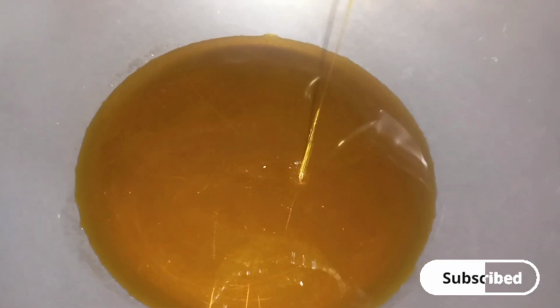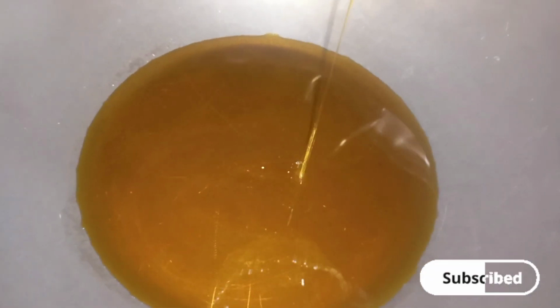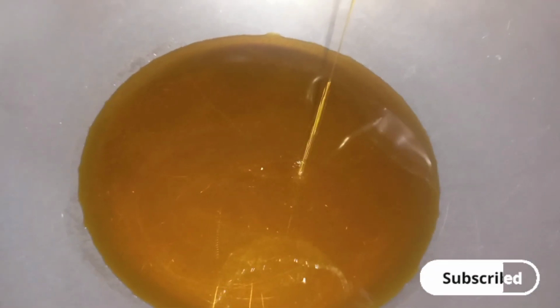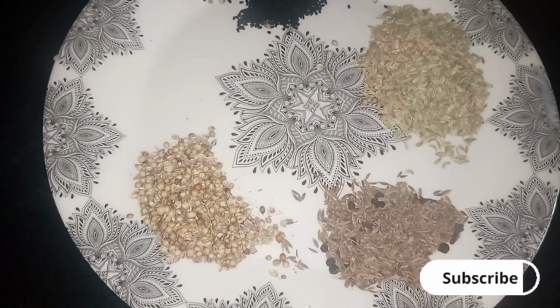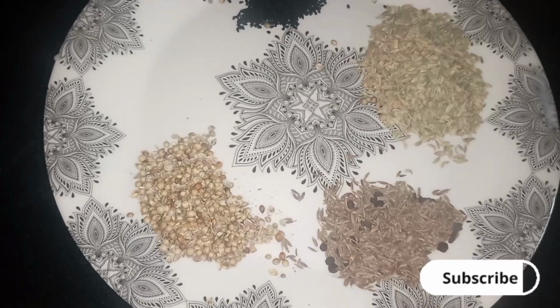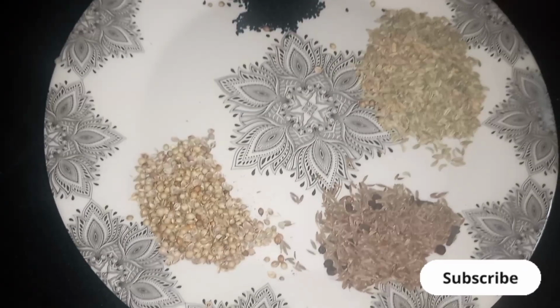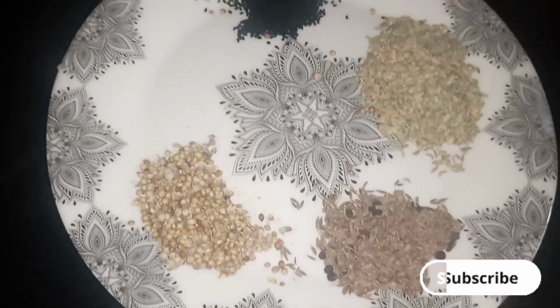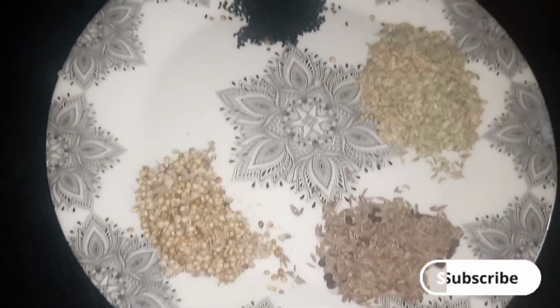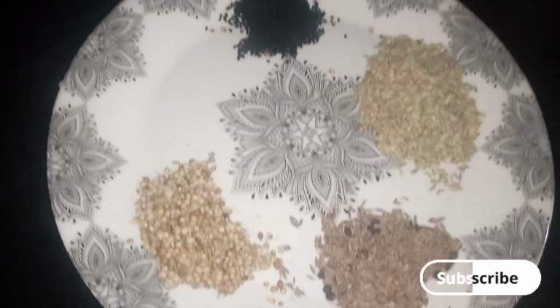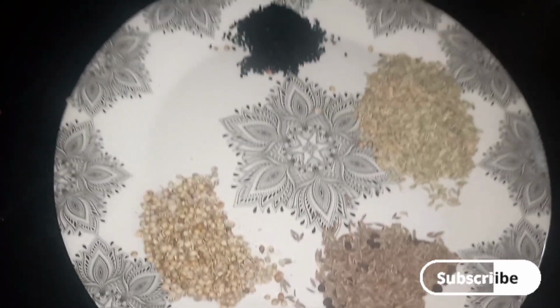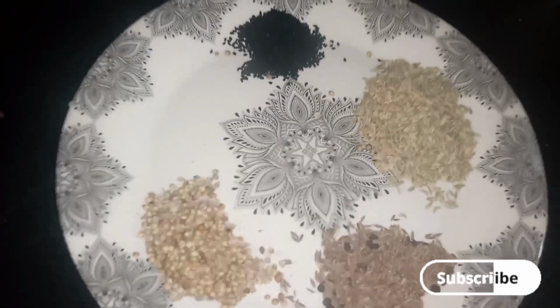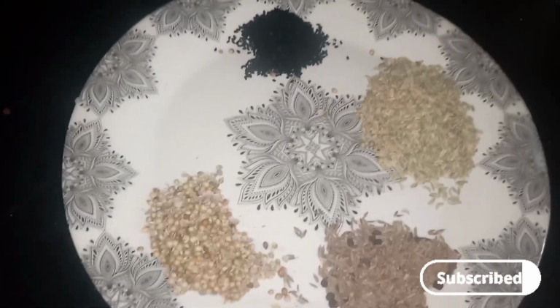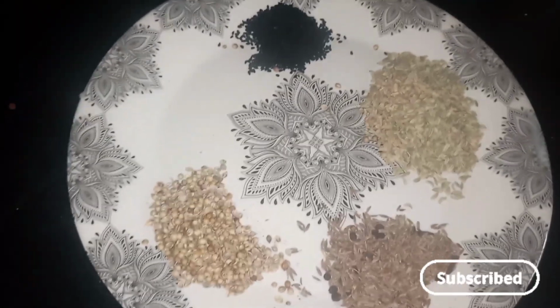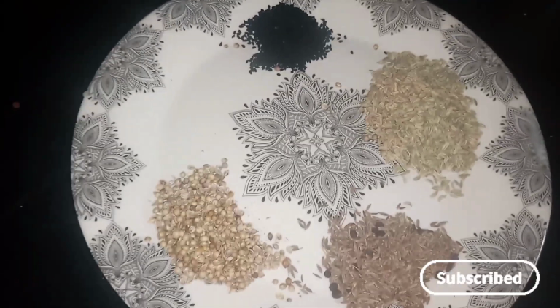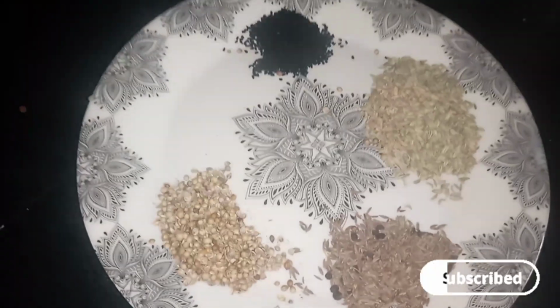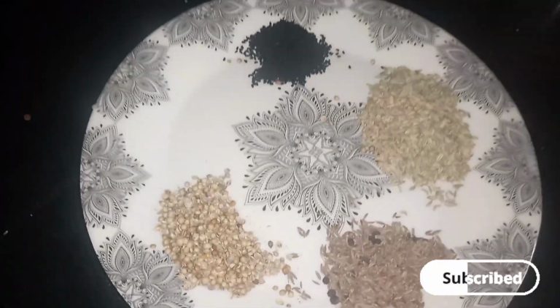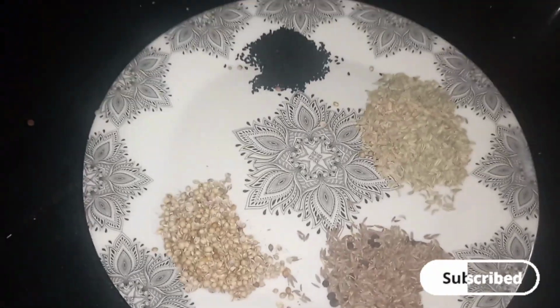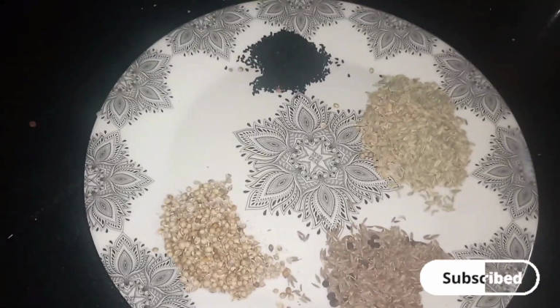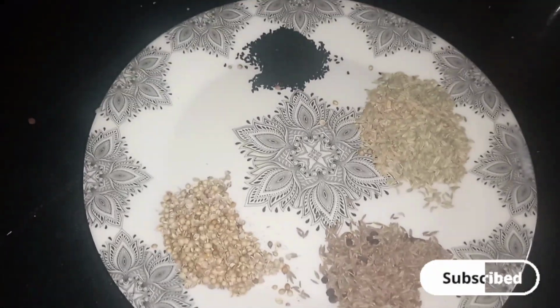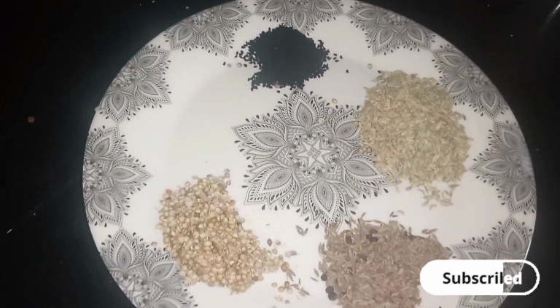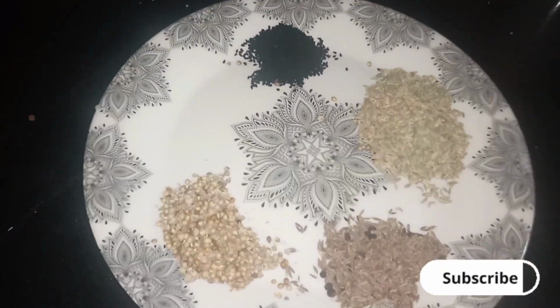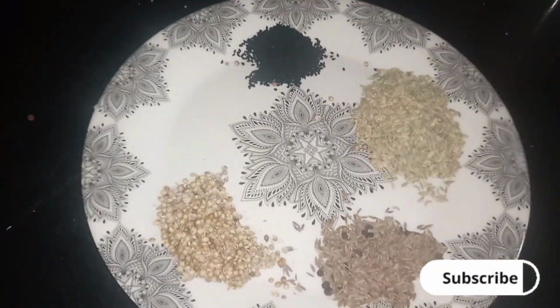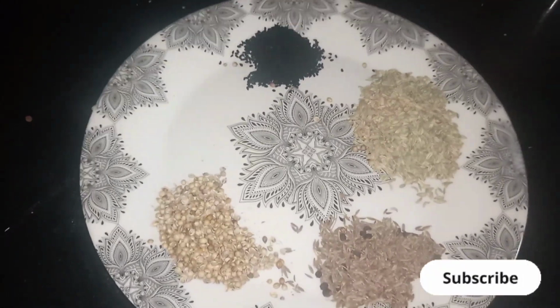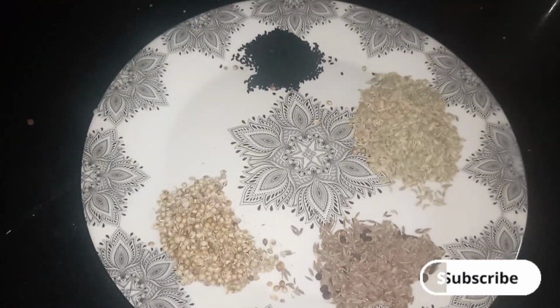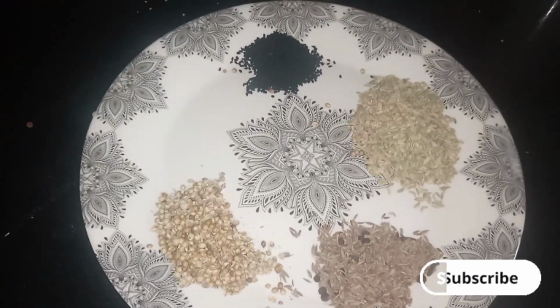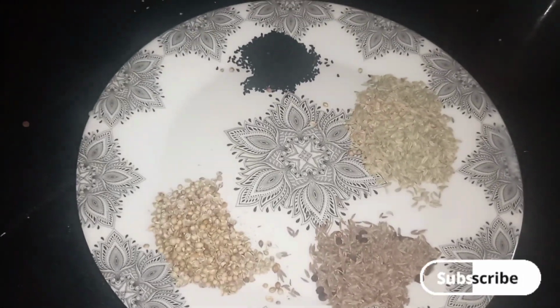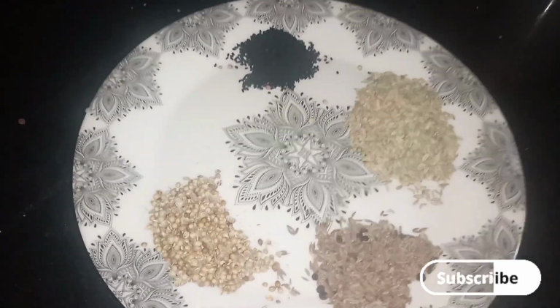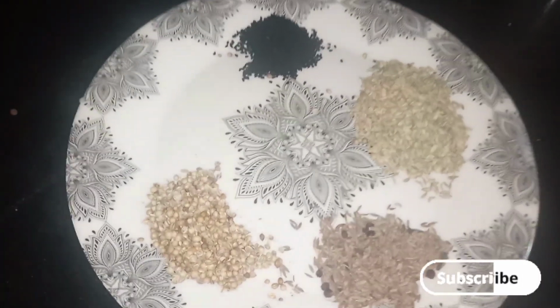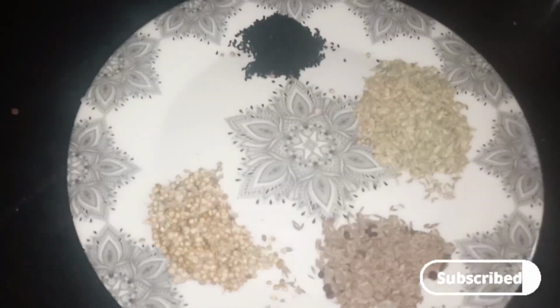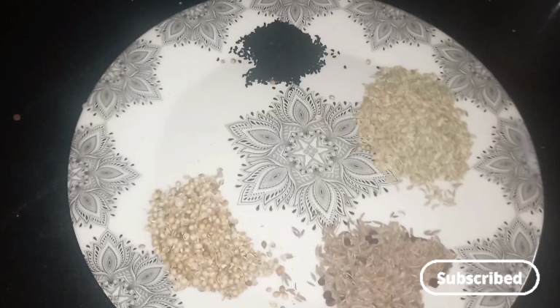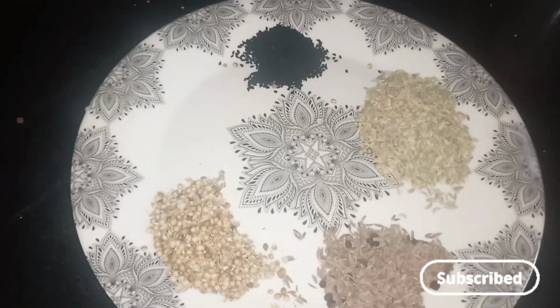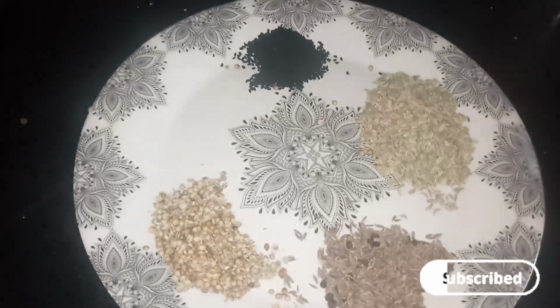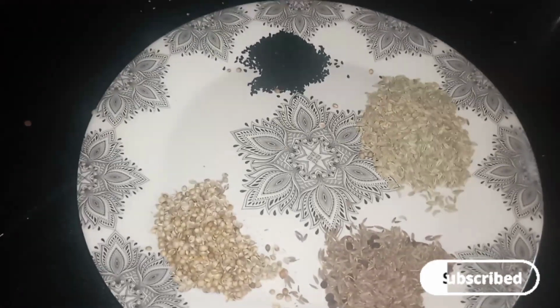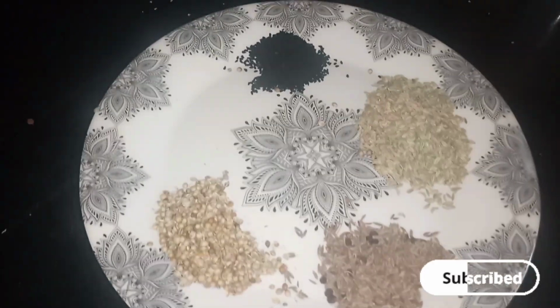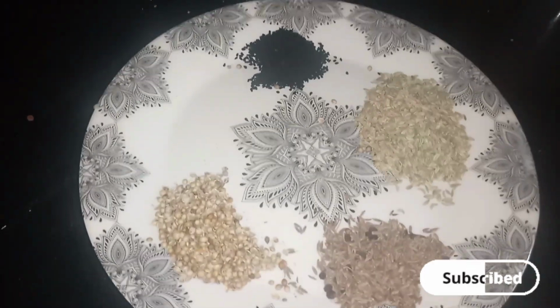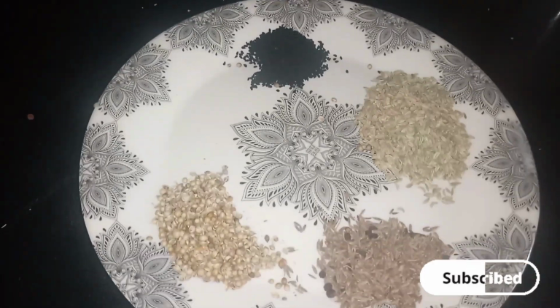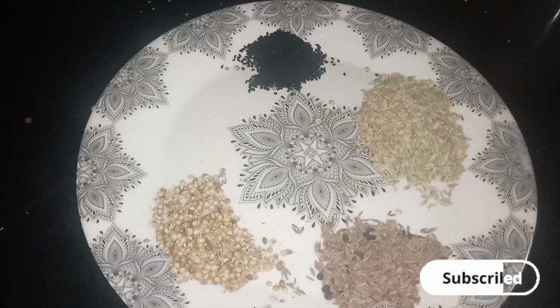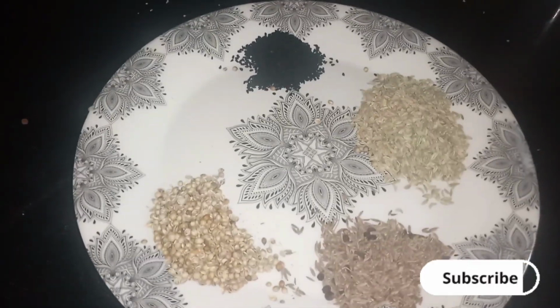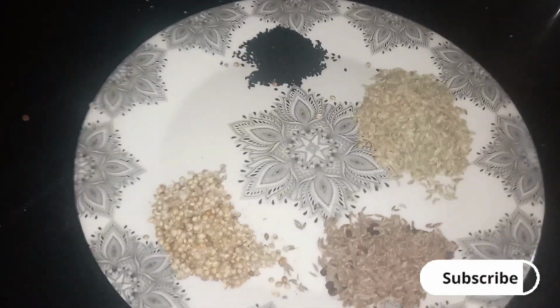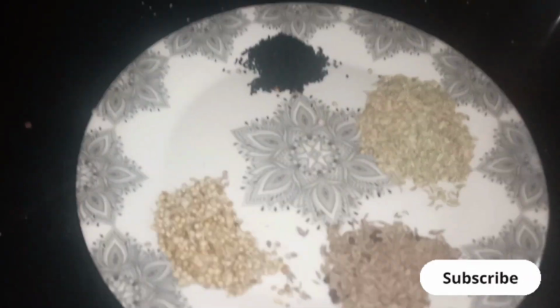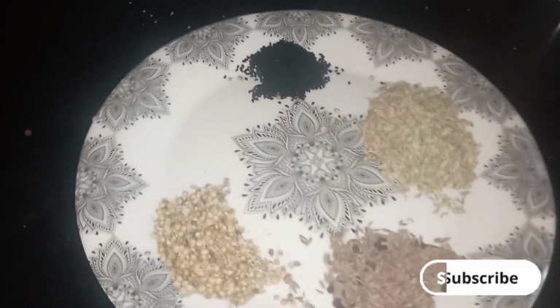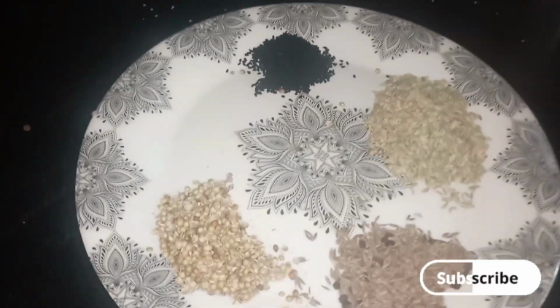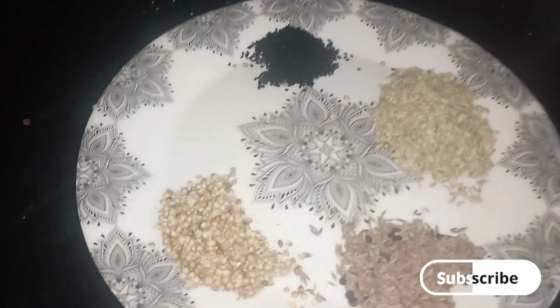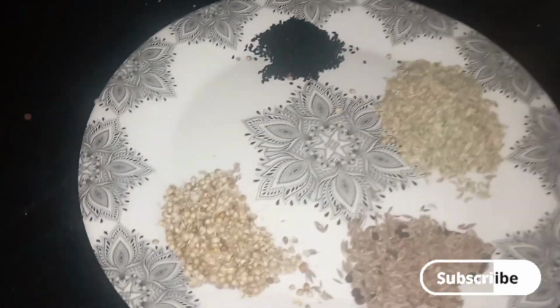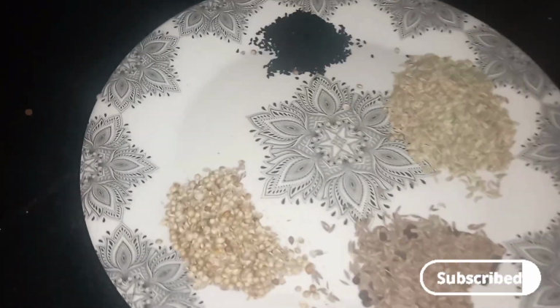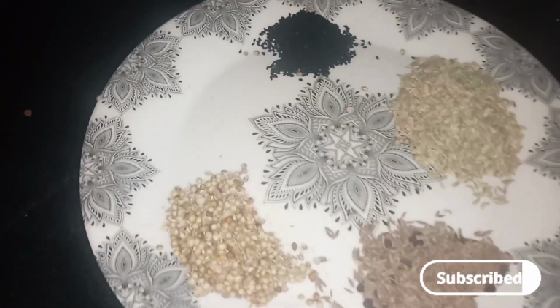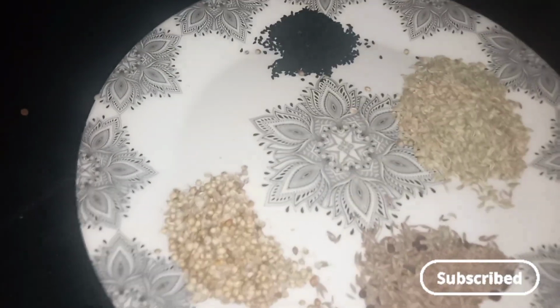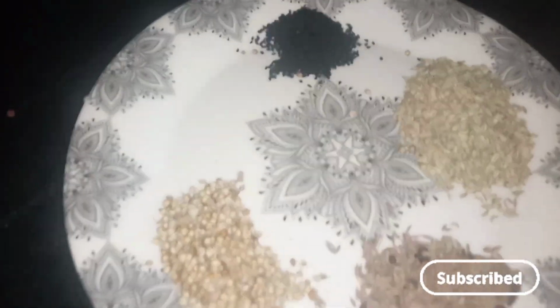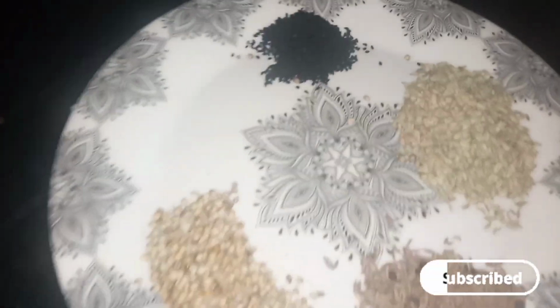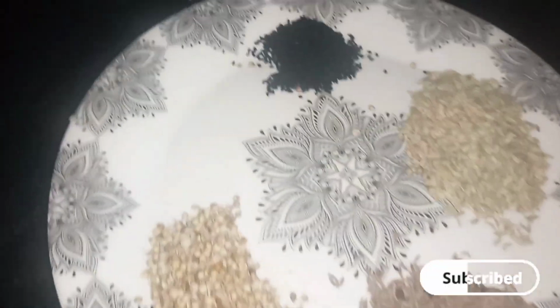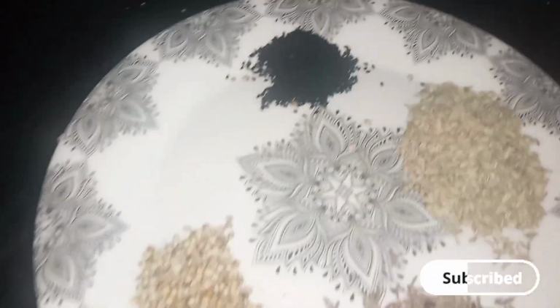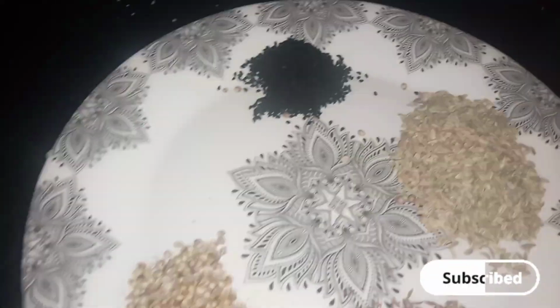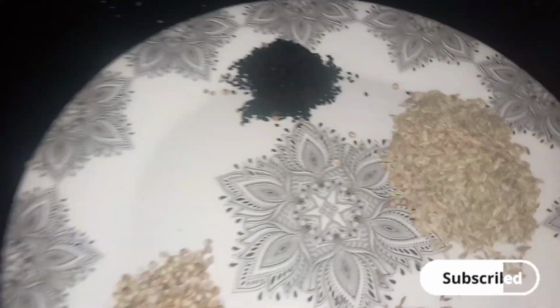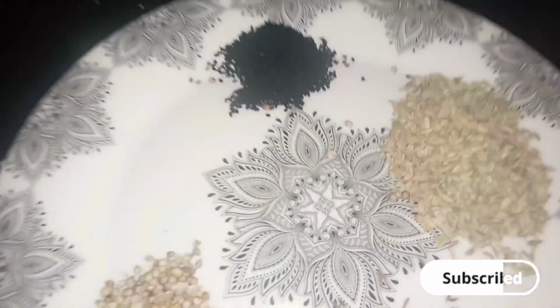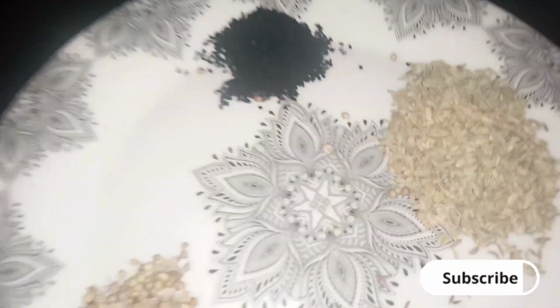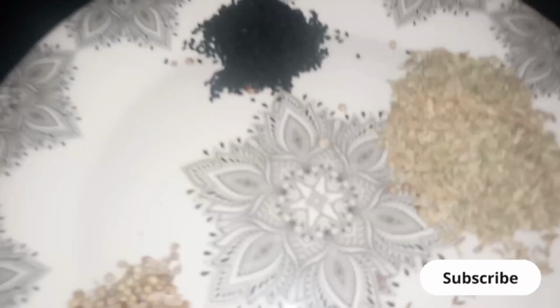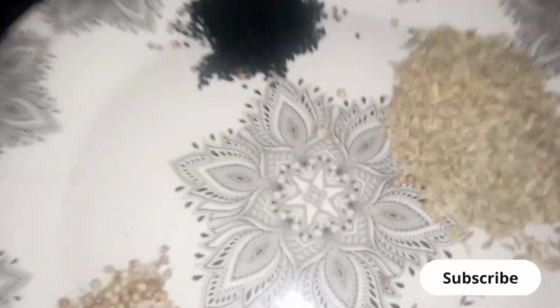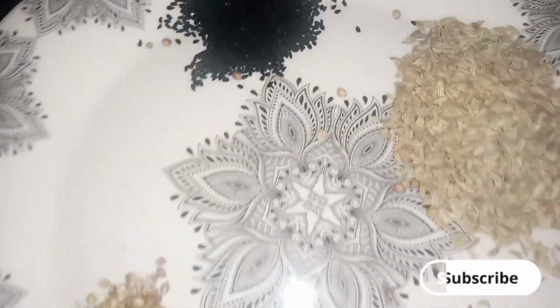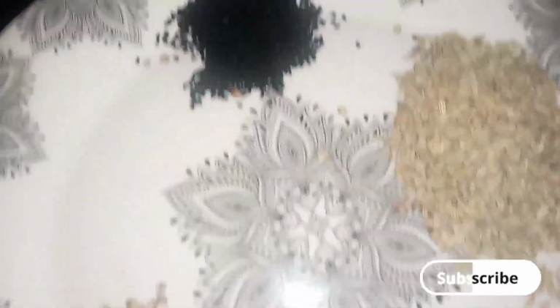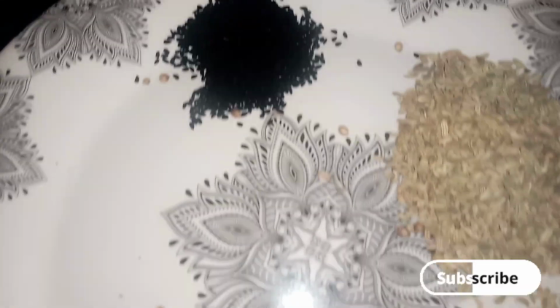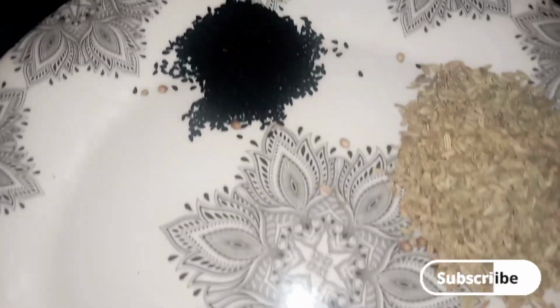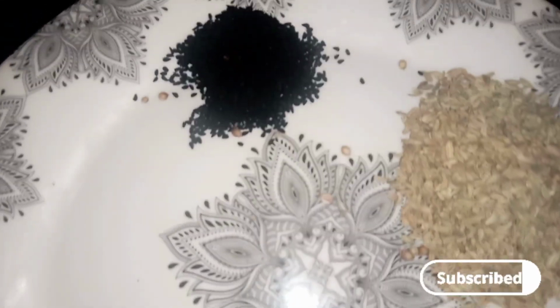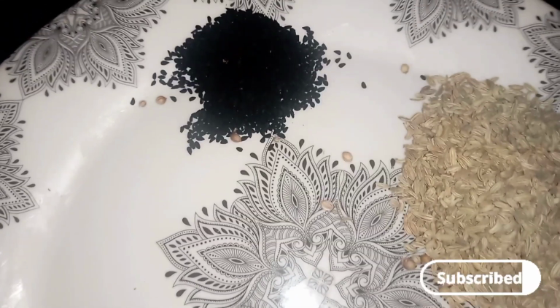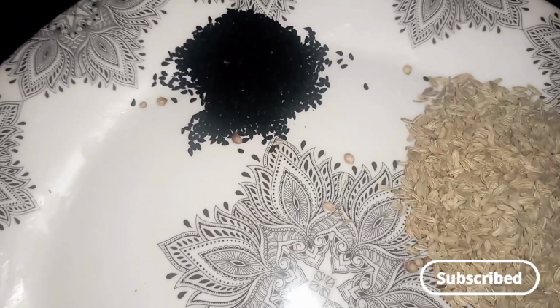We have a lot of spices to add: salt, masala, and kalwanji are included in this recipe.